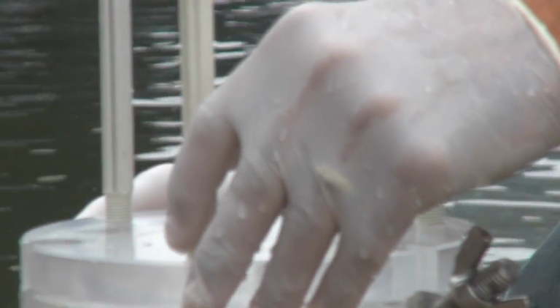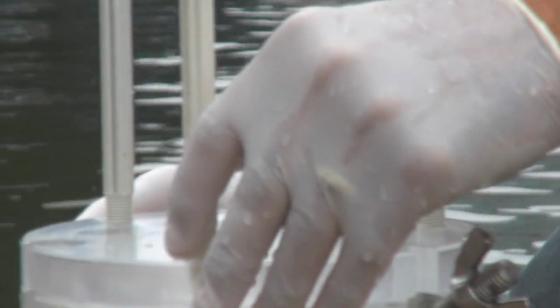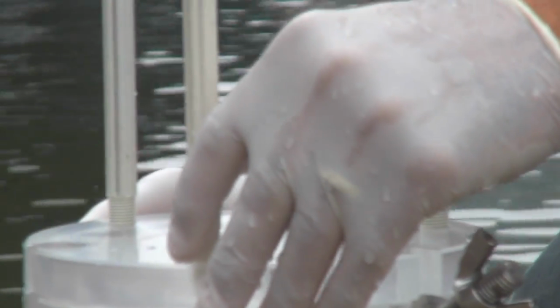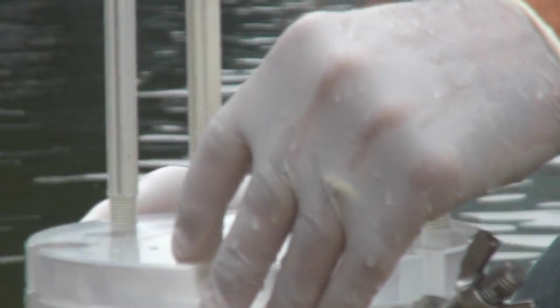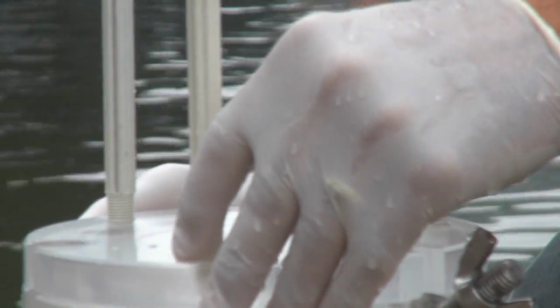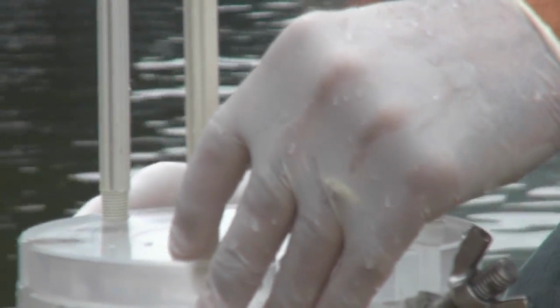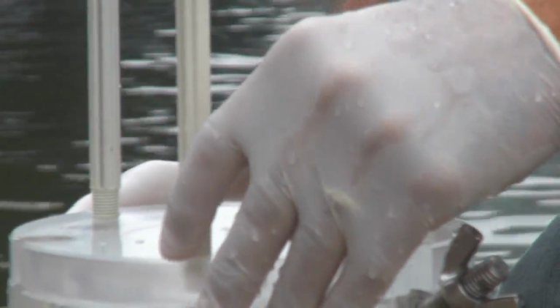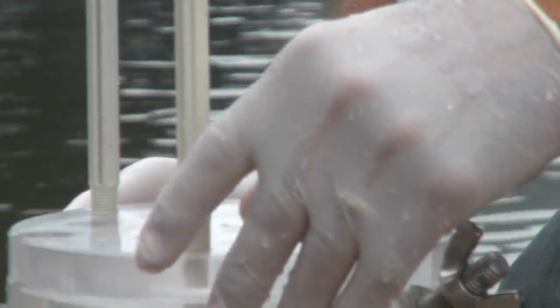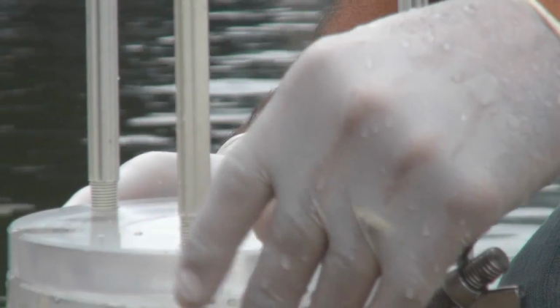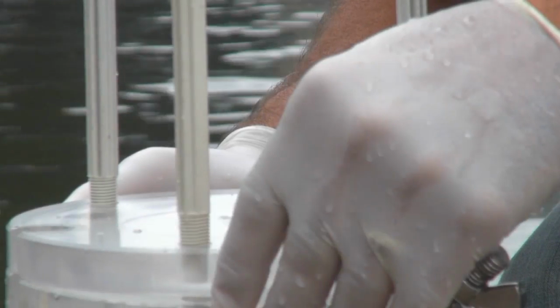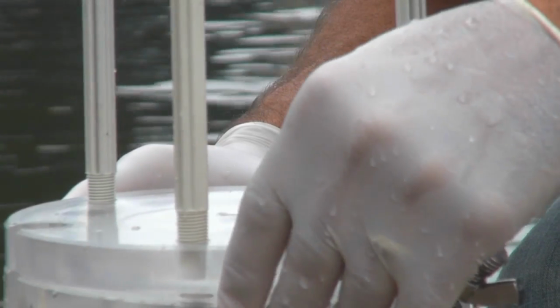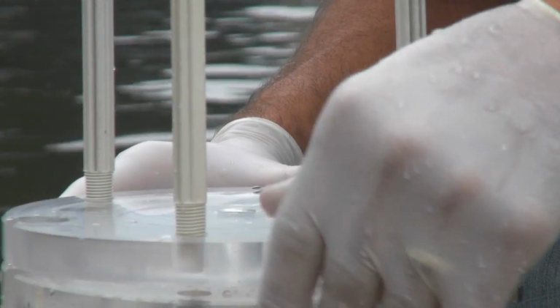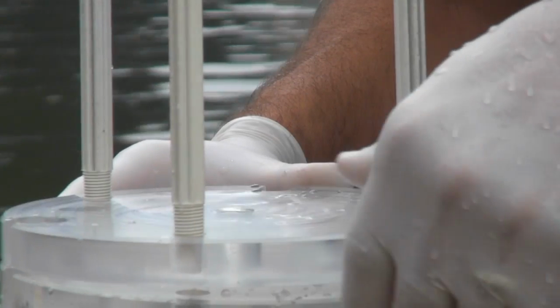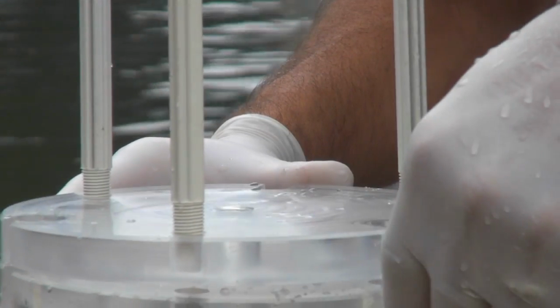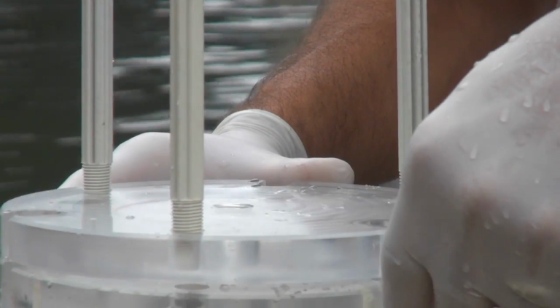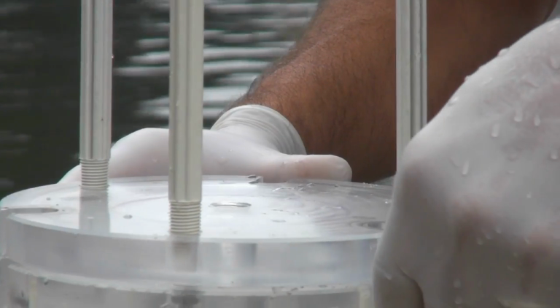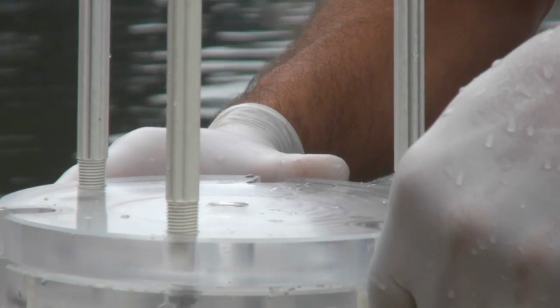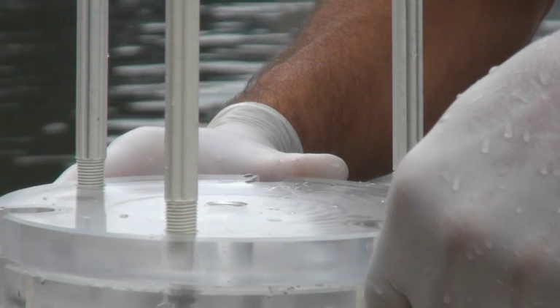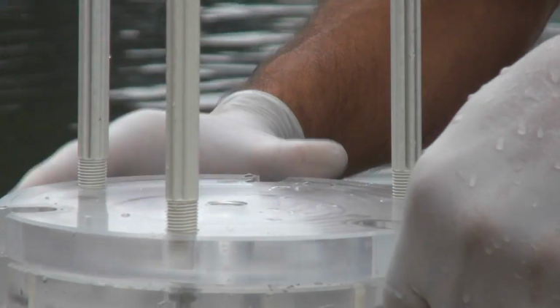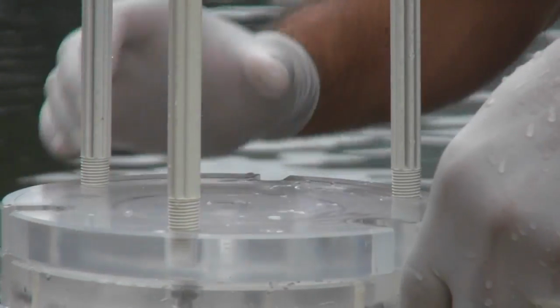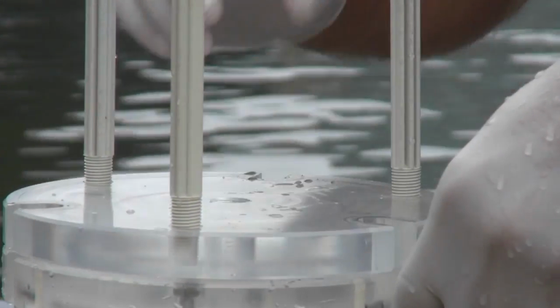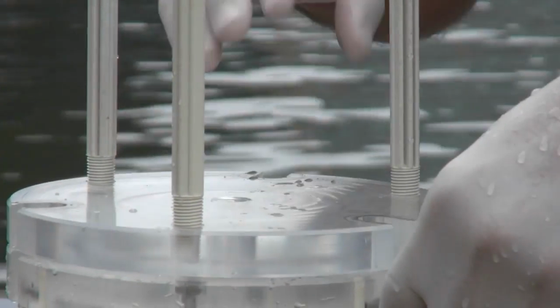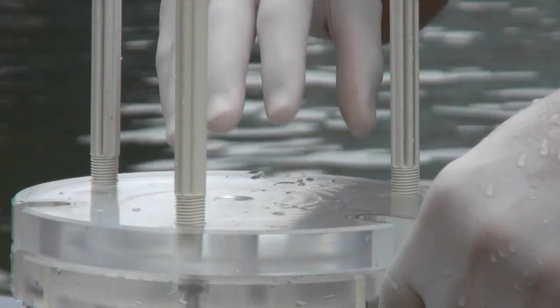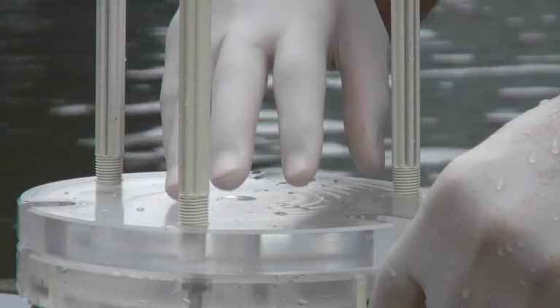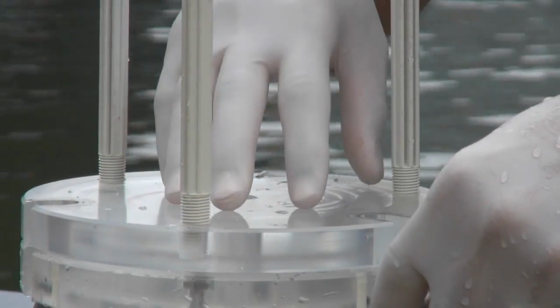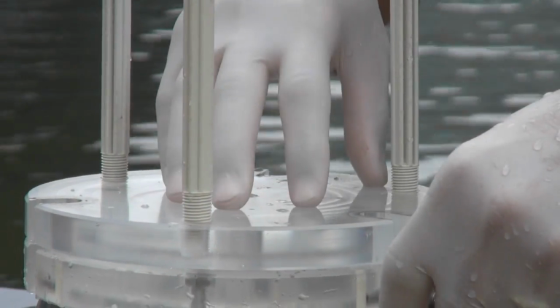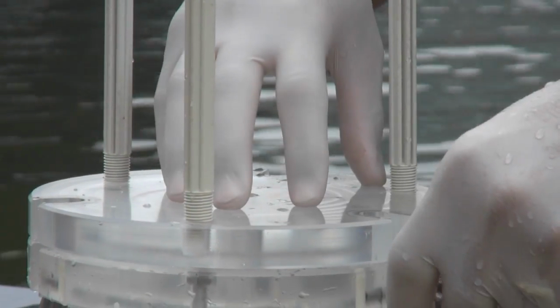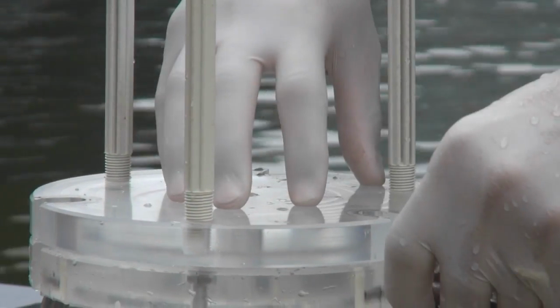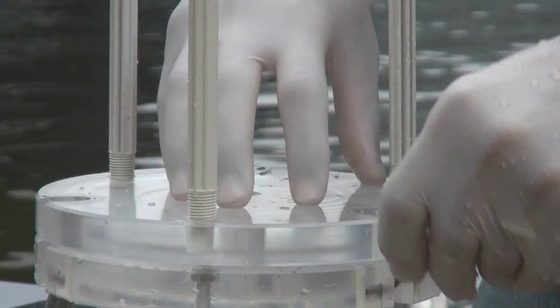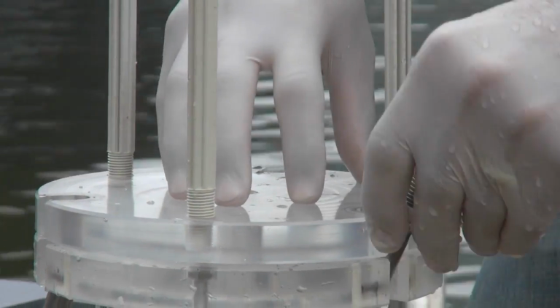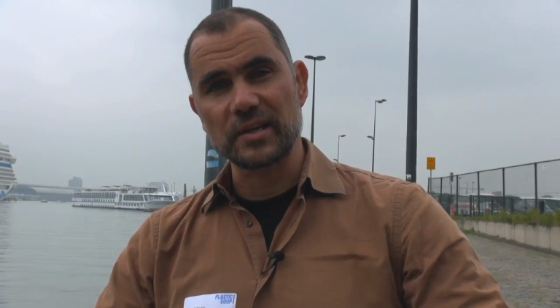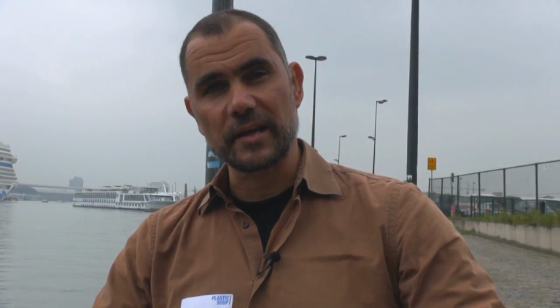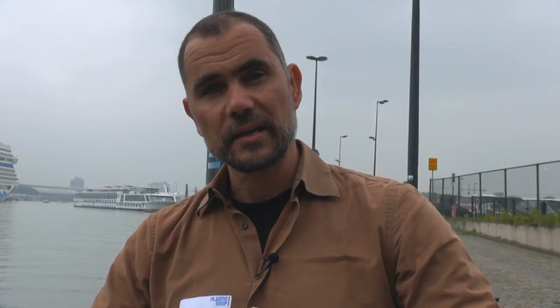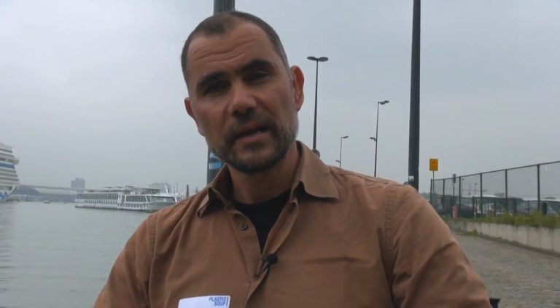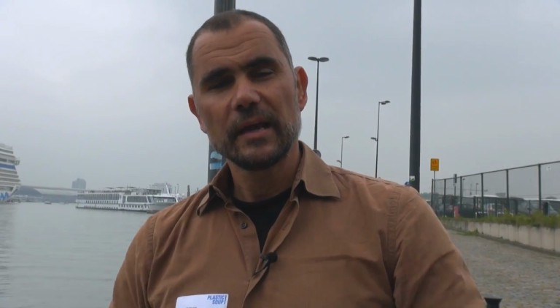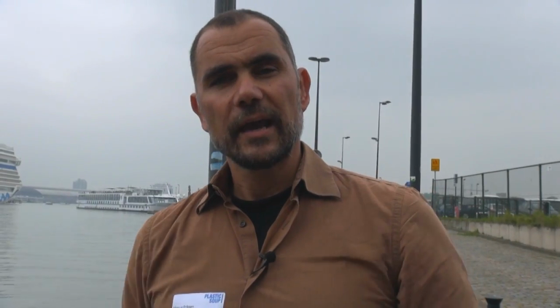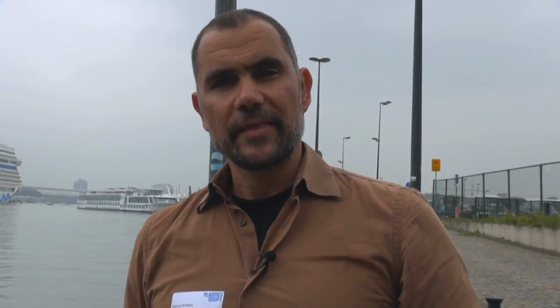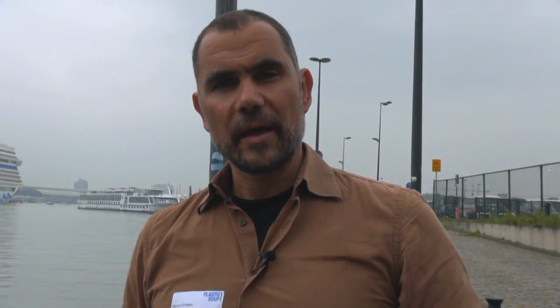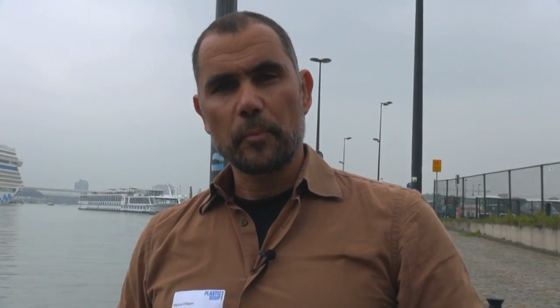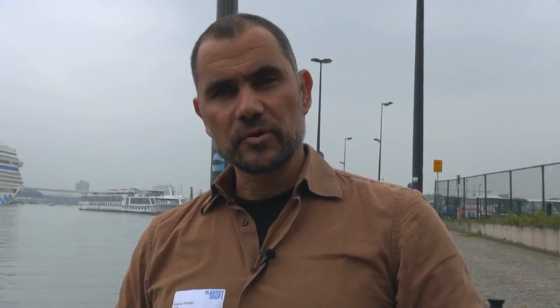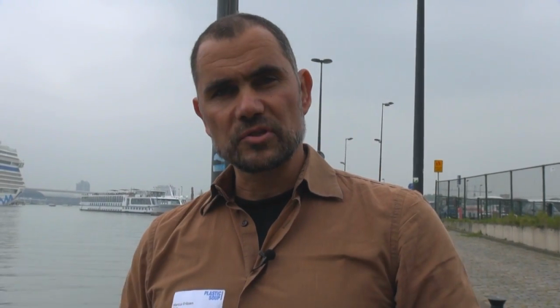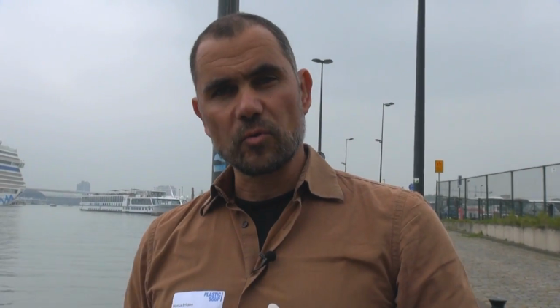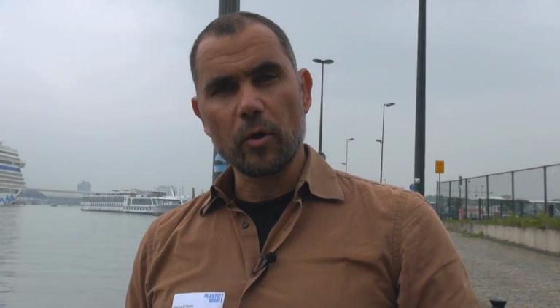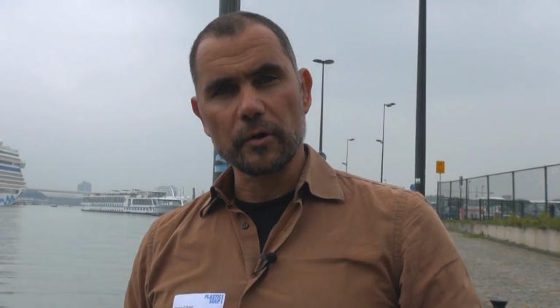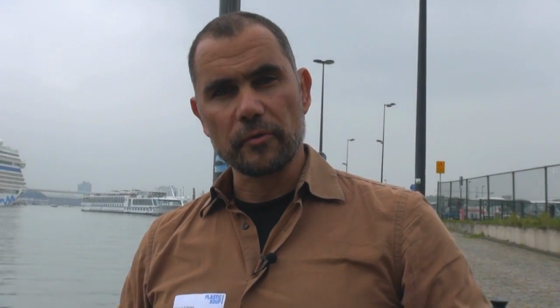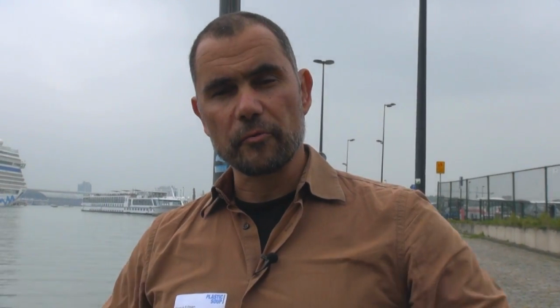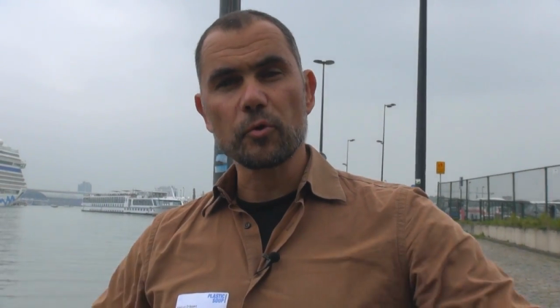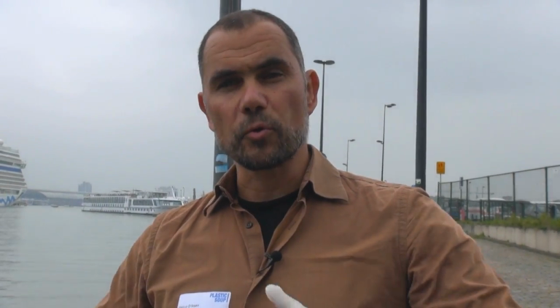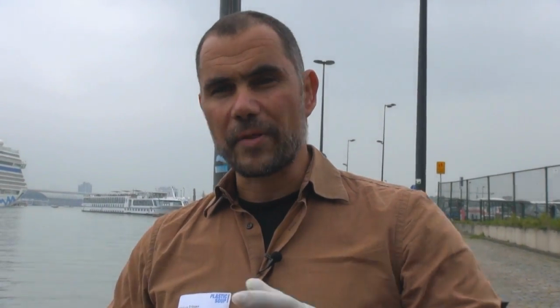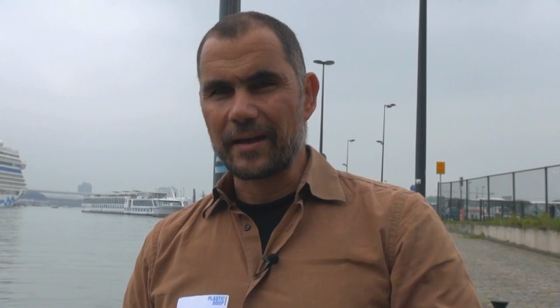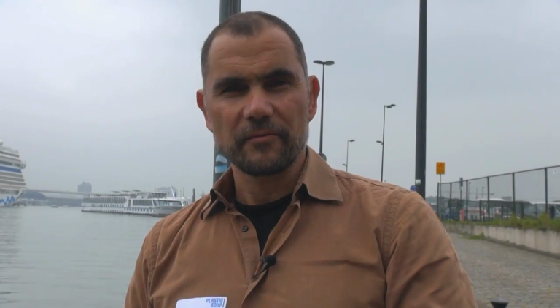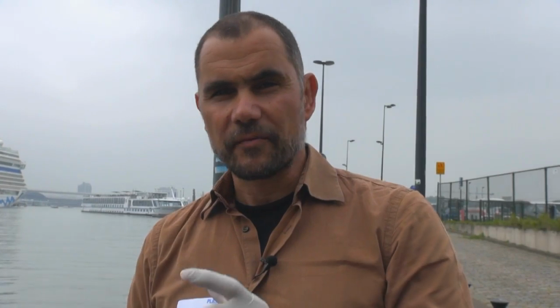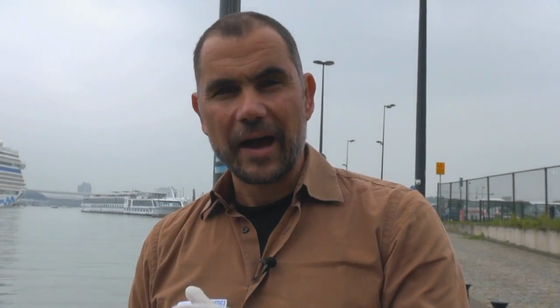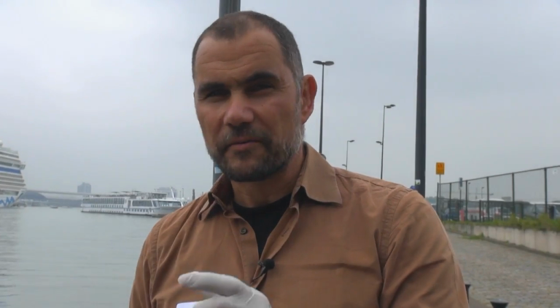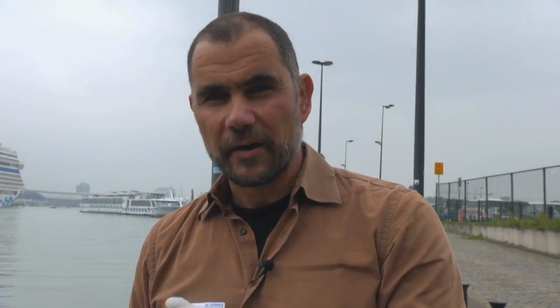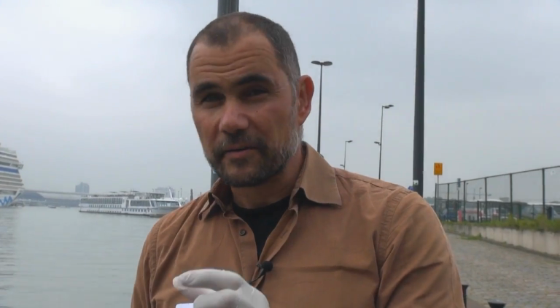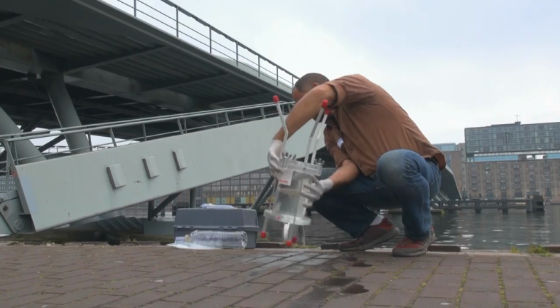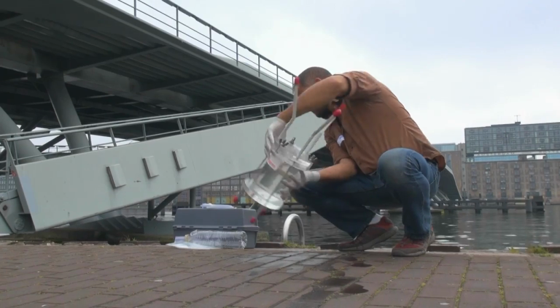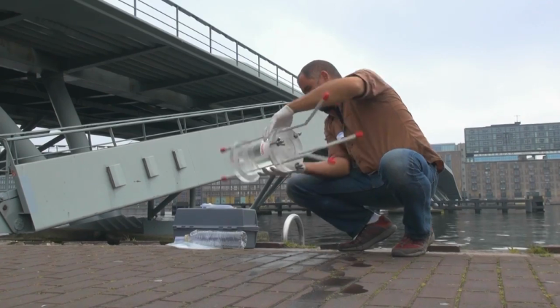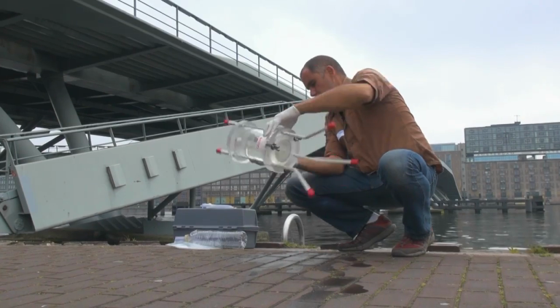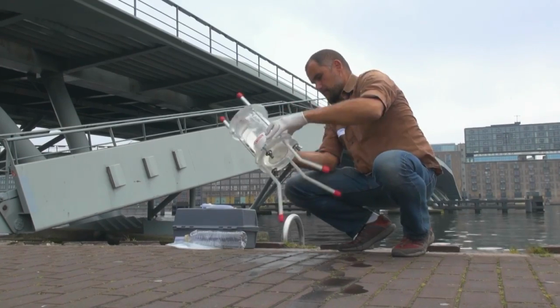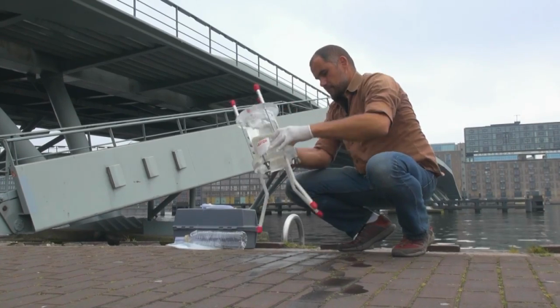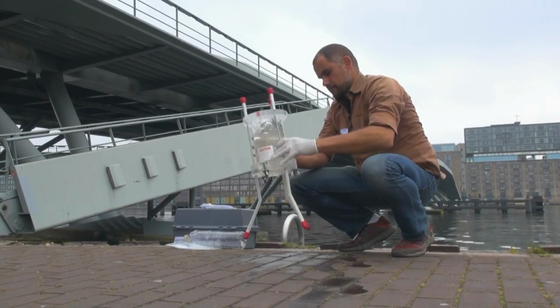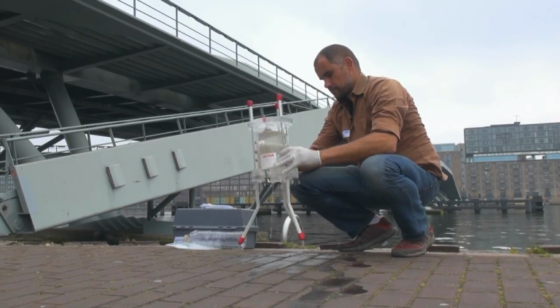We're putting samples of the water into the spiral filter, pressurizing it, and that pushes the water through that fine, fine mesh filter.